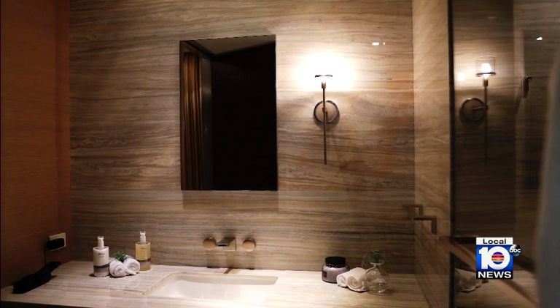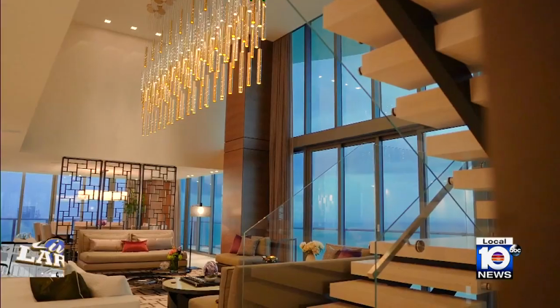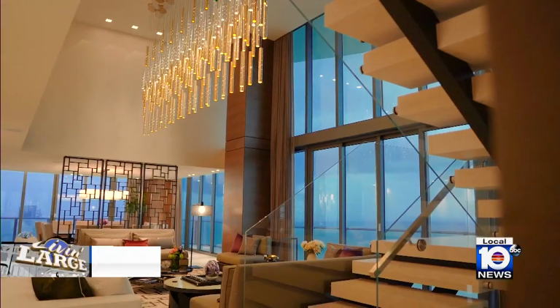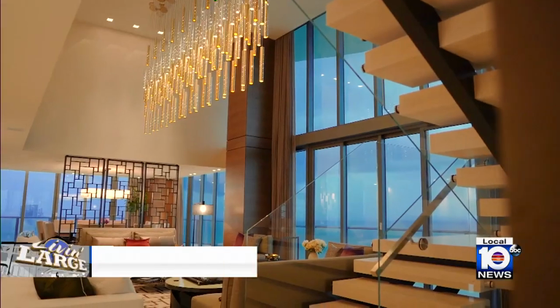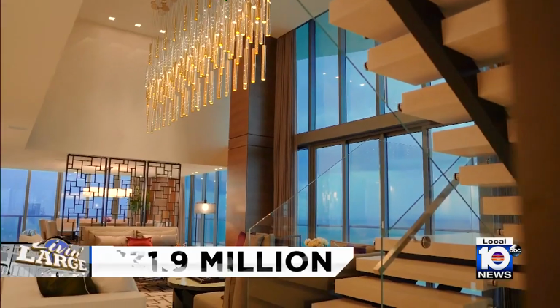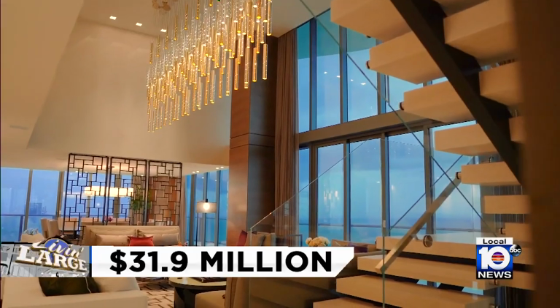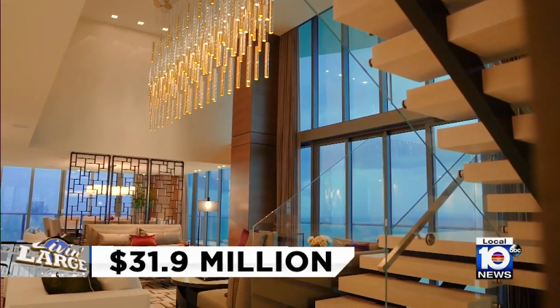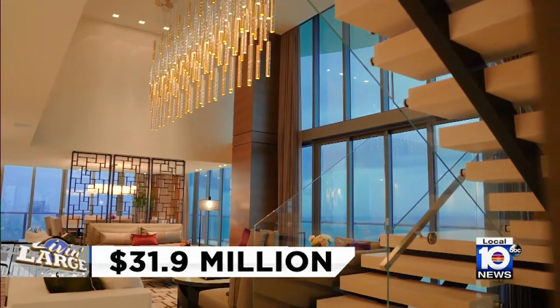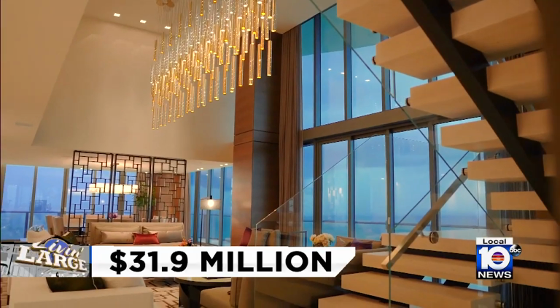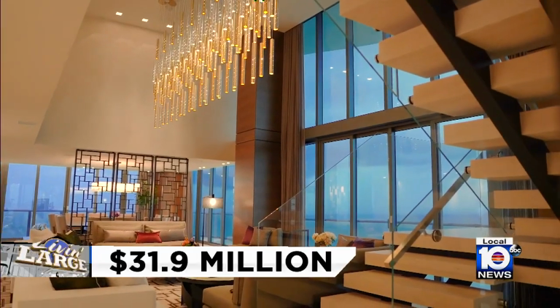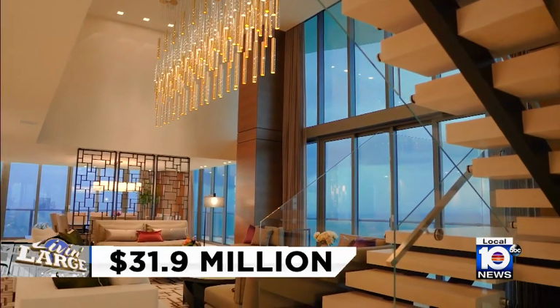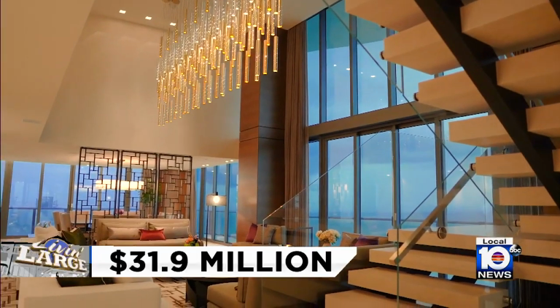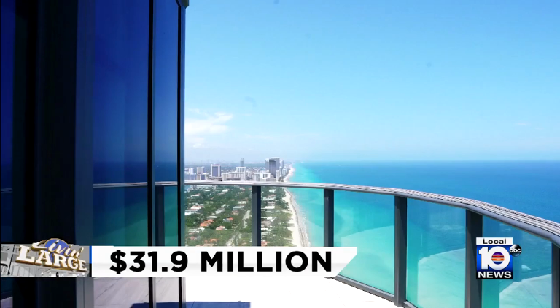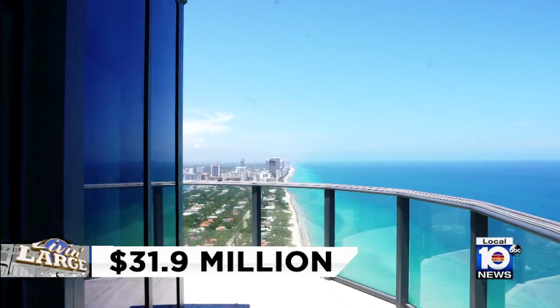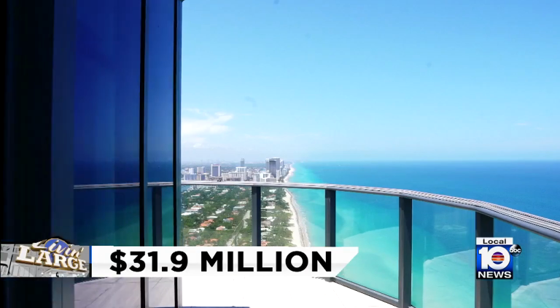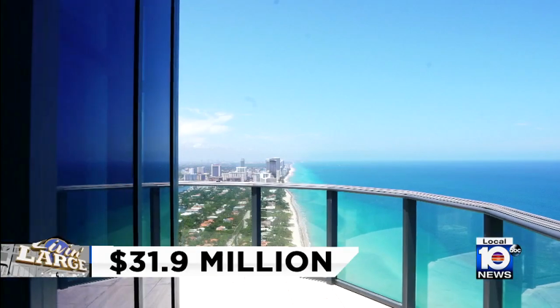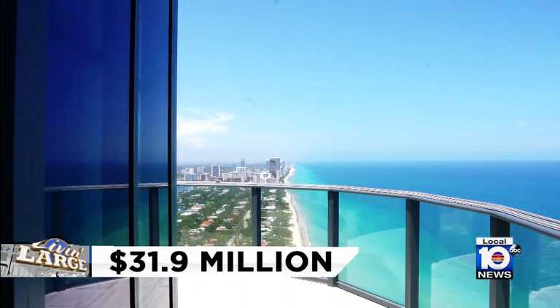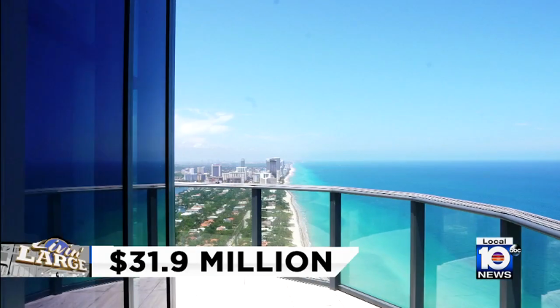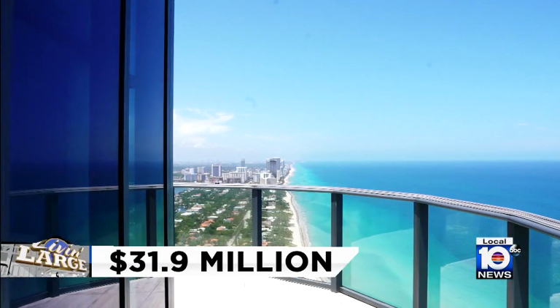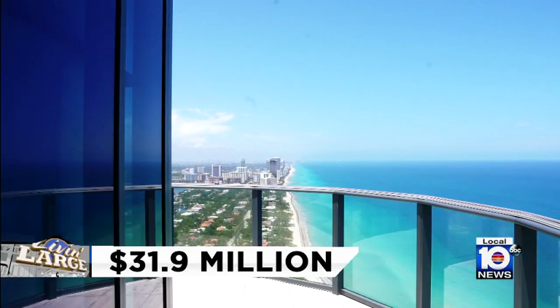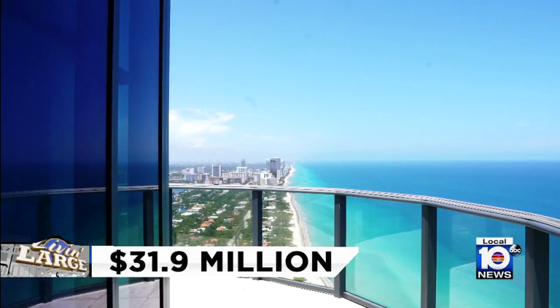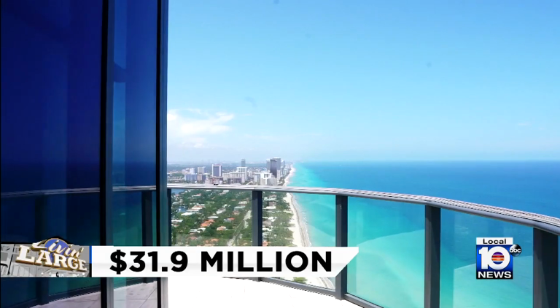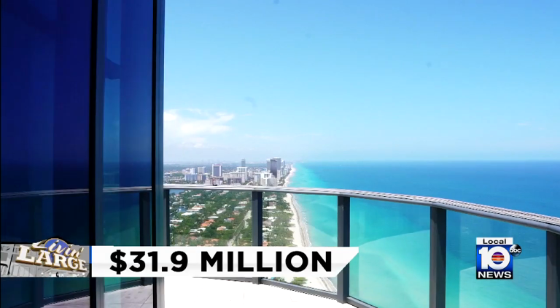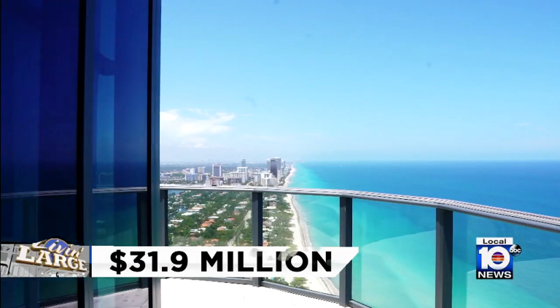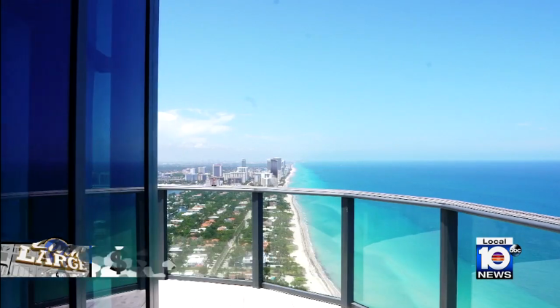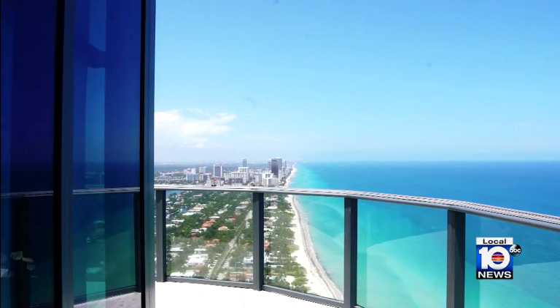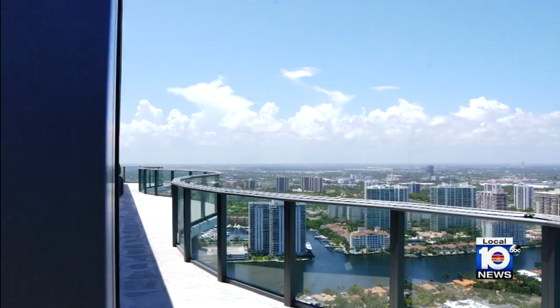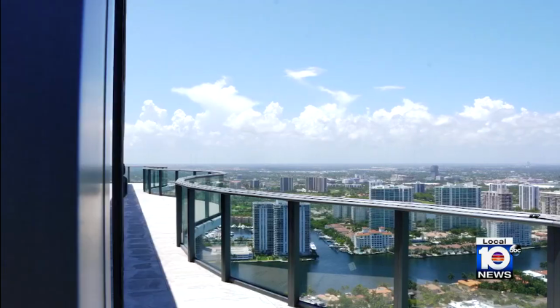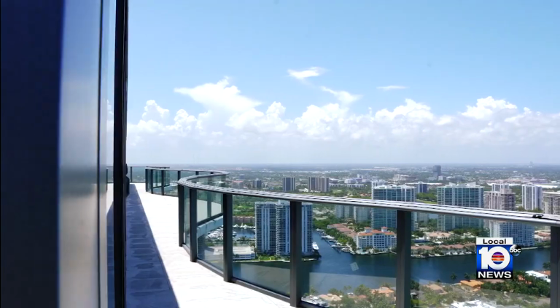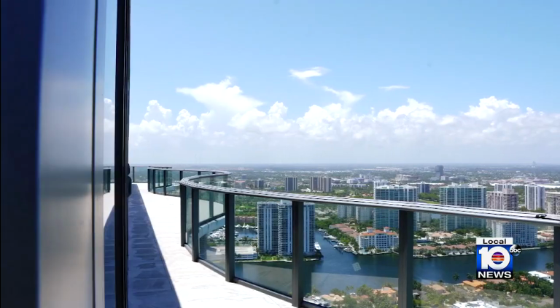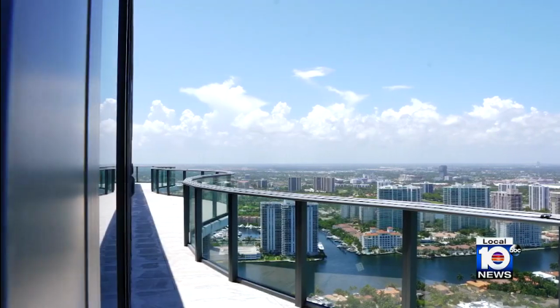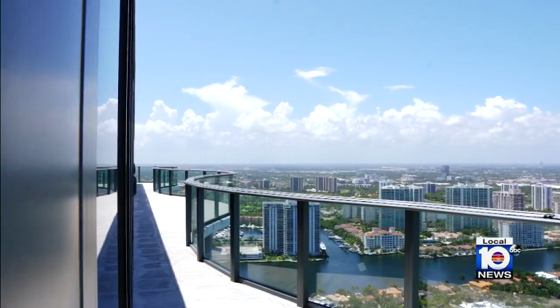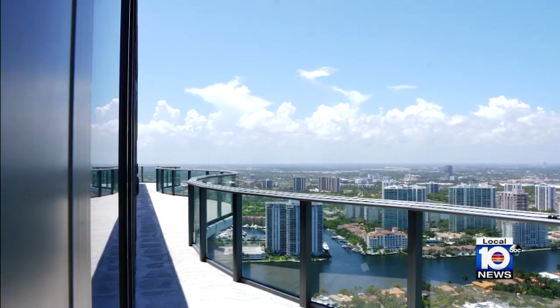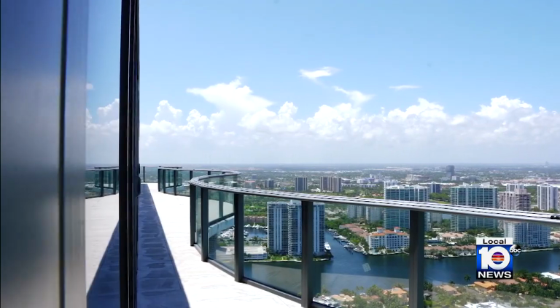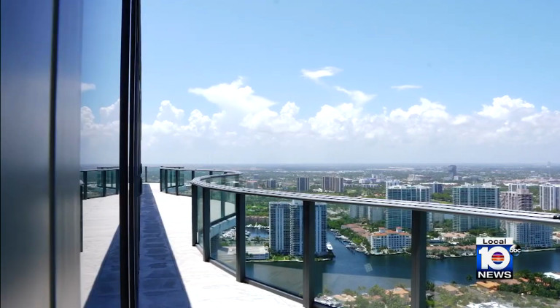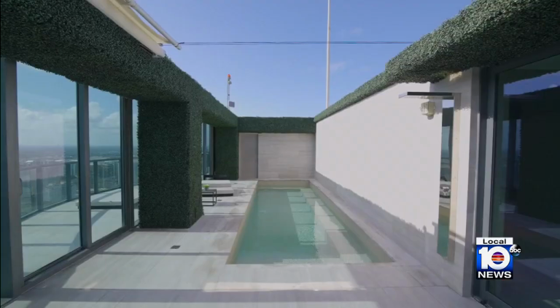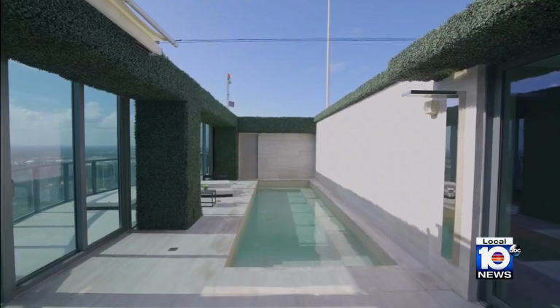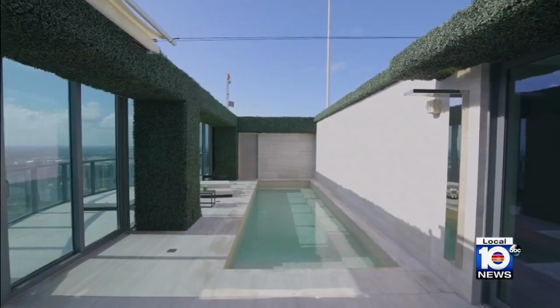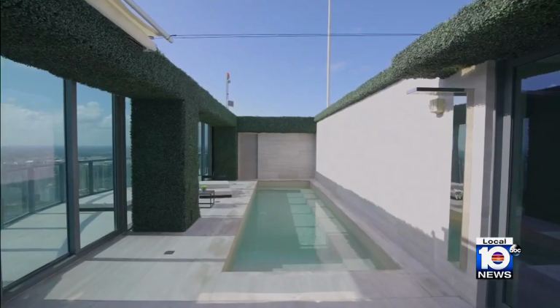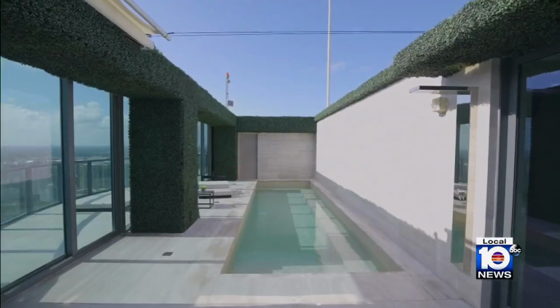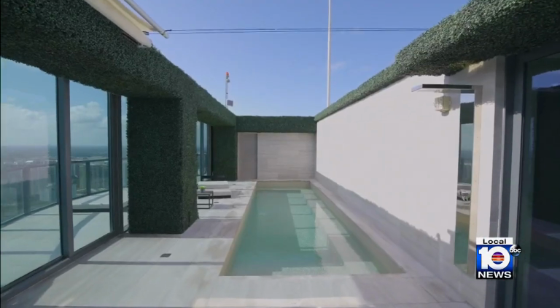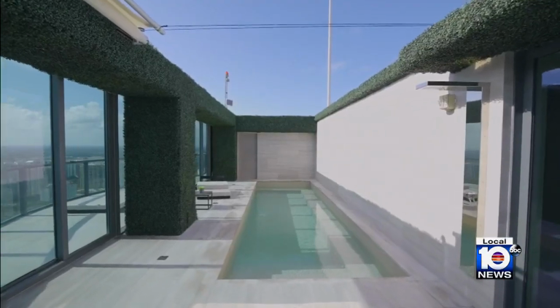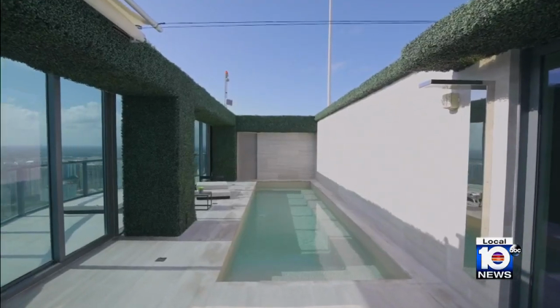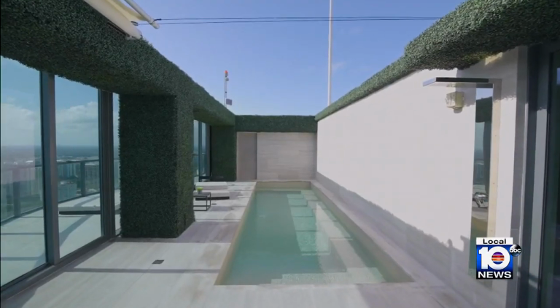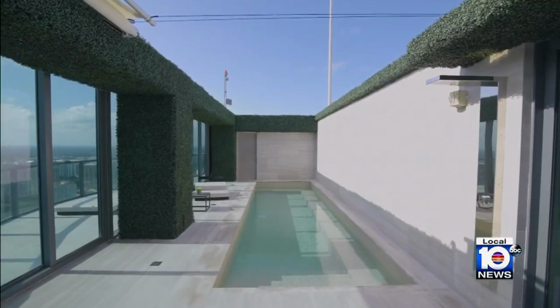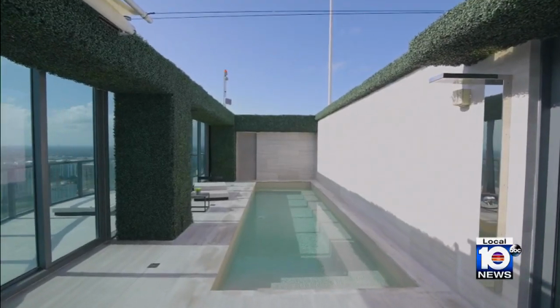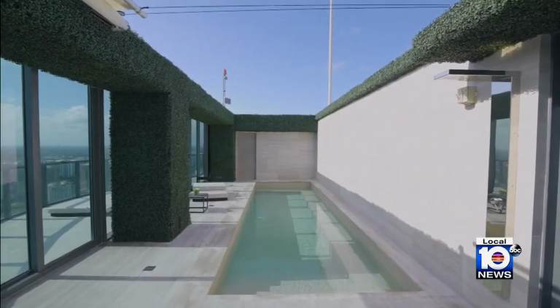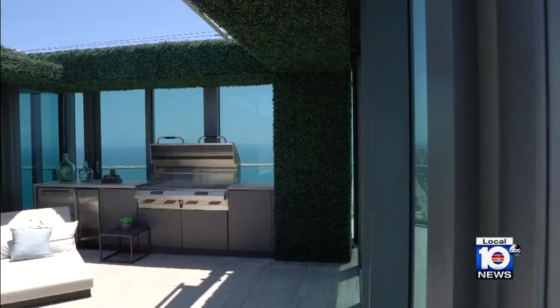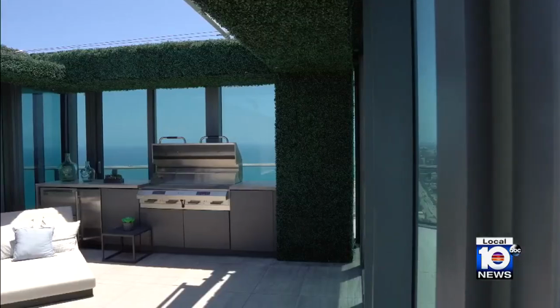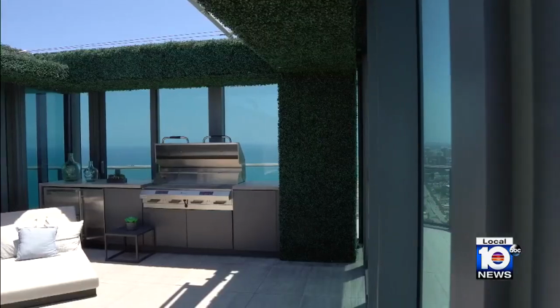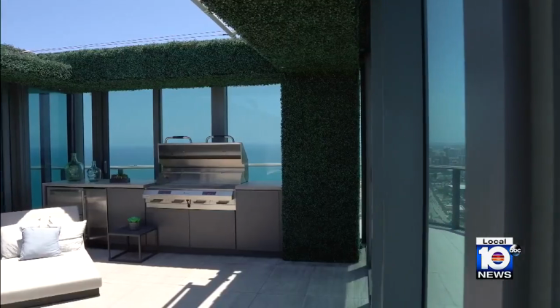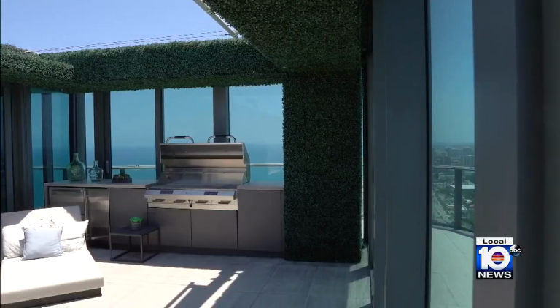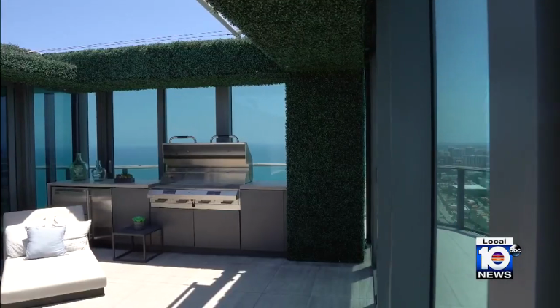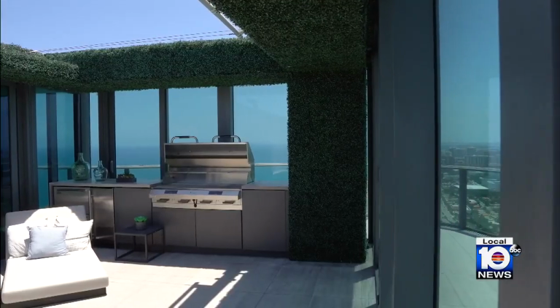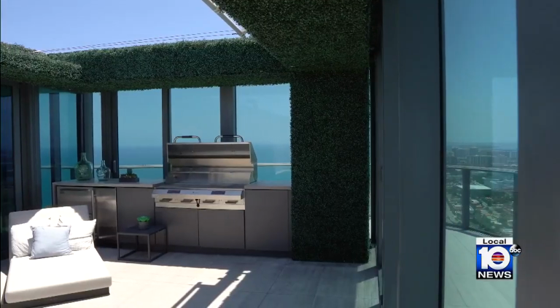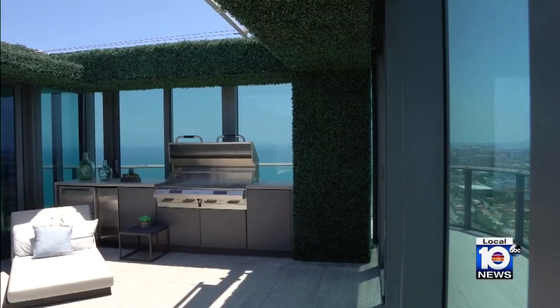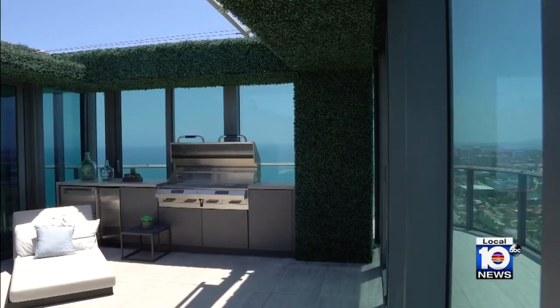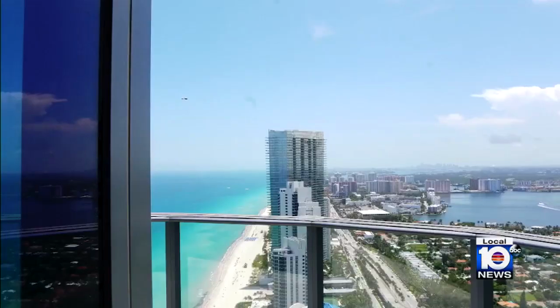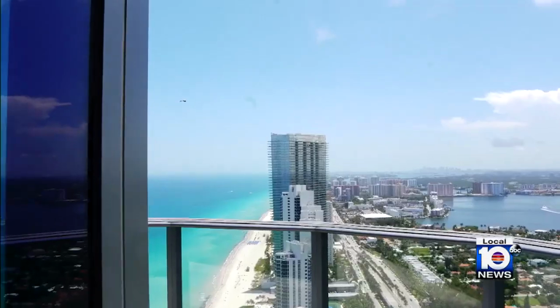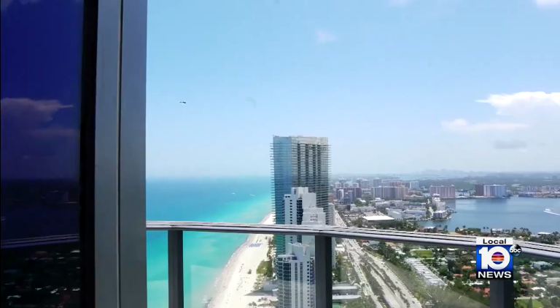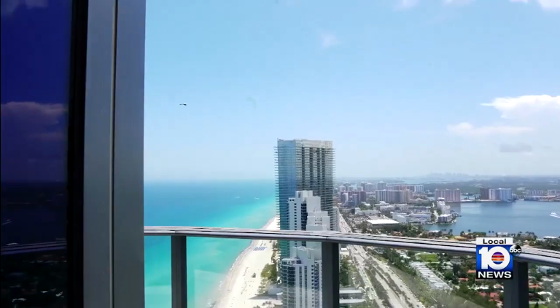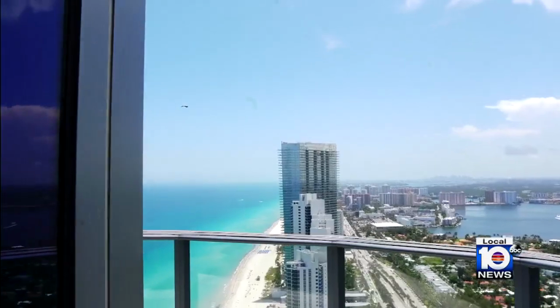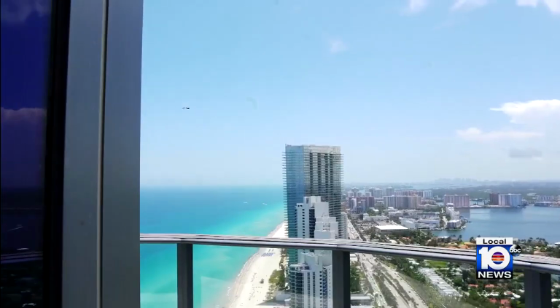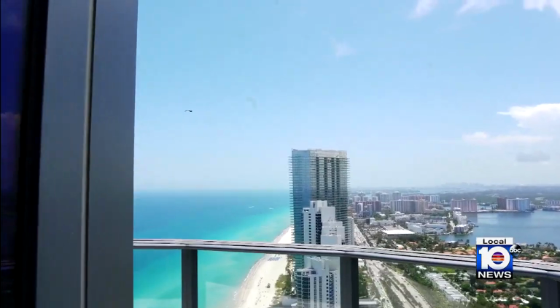That is, if you can afford it. For Living Large, I'm Andrea Martinez, Local 10 News.